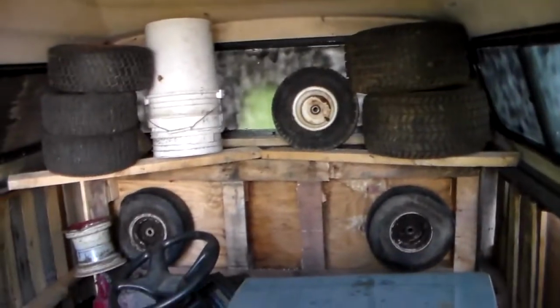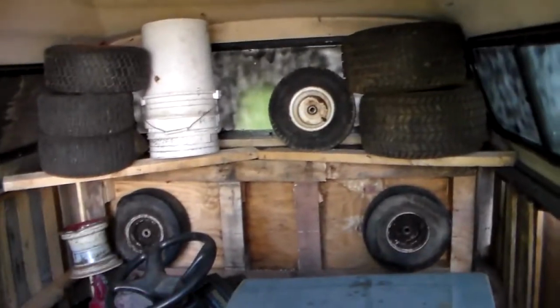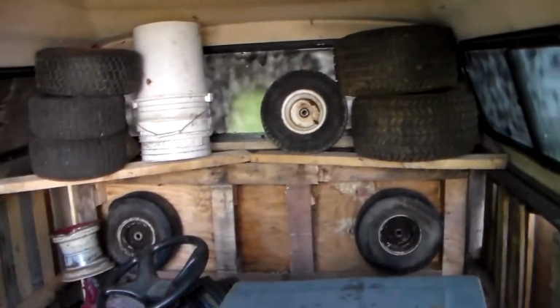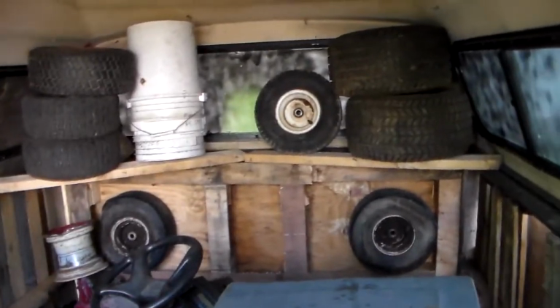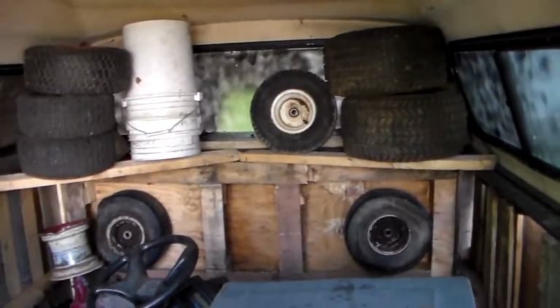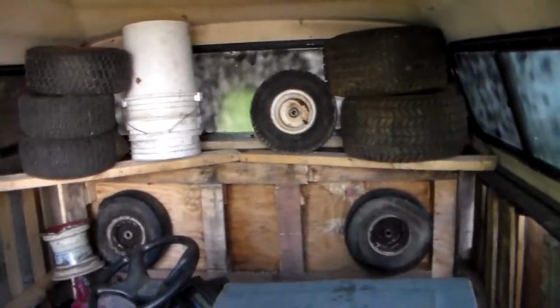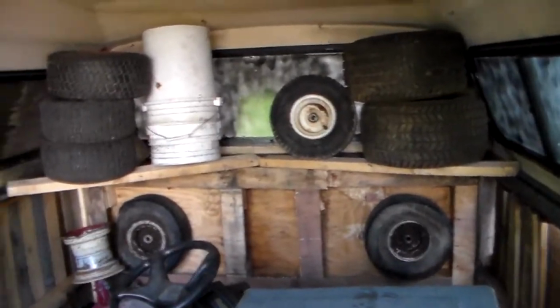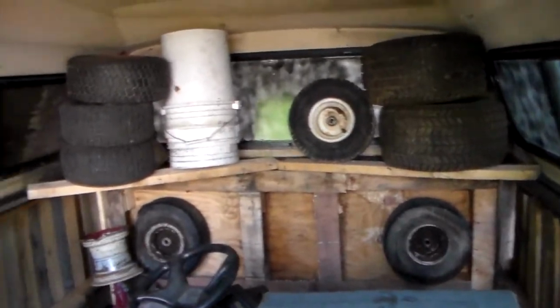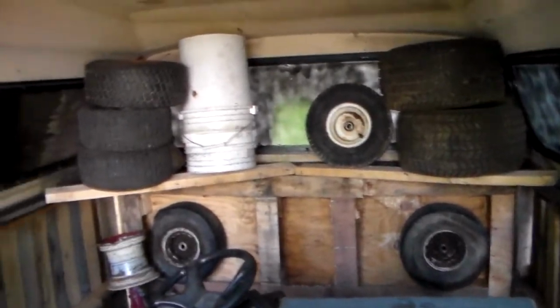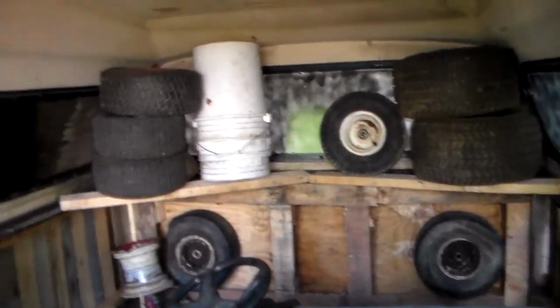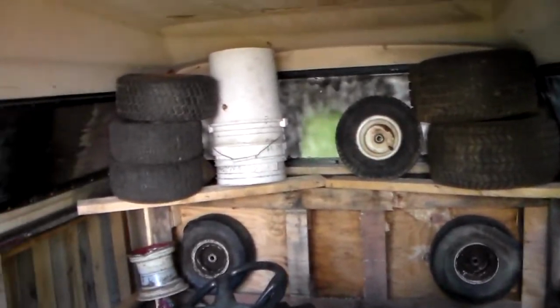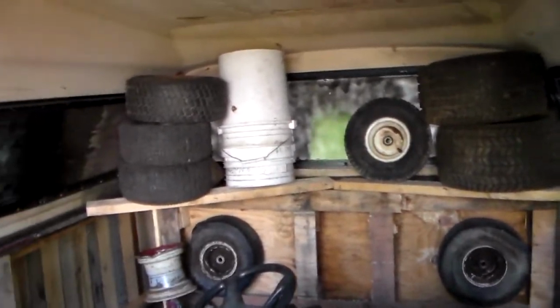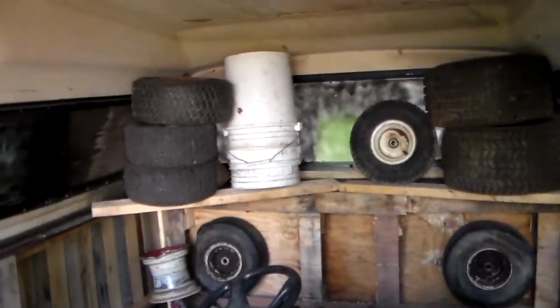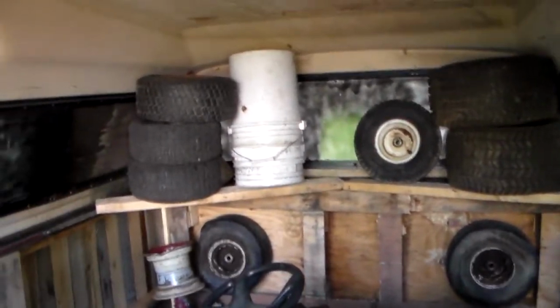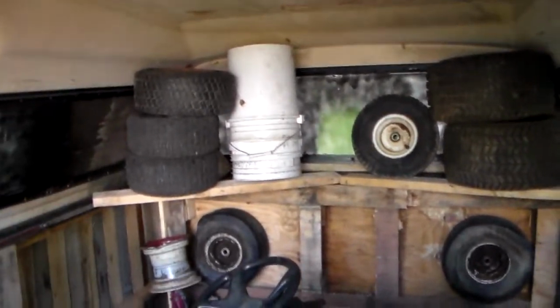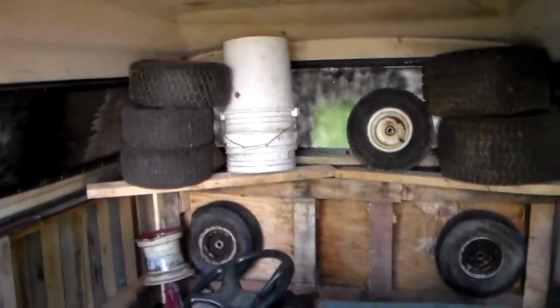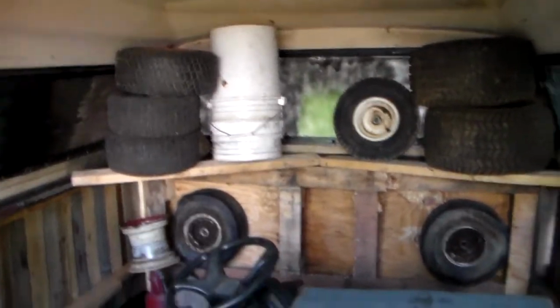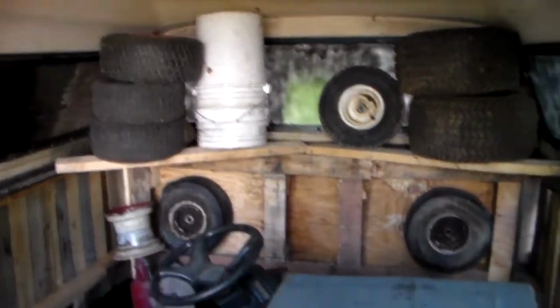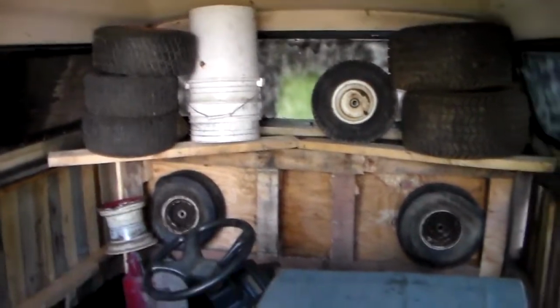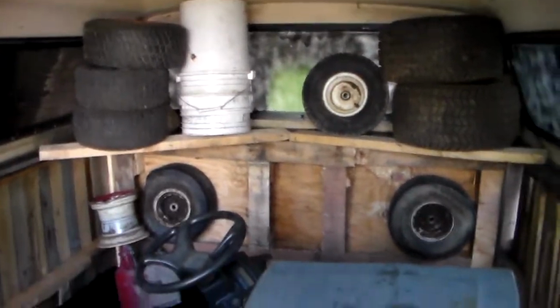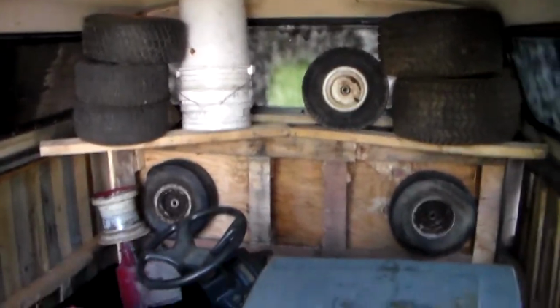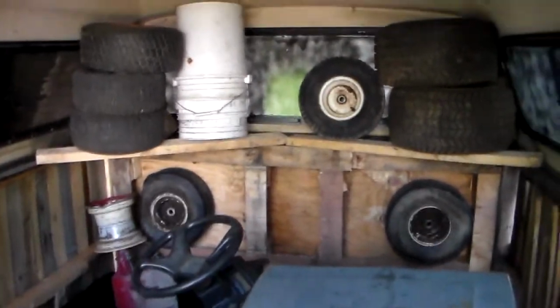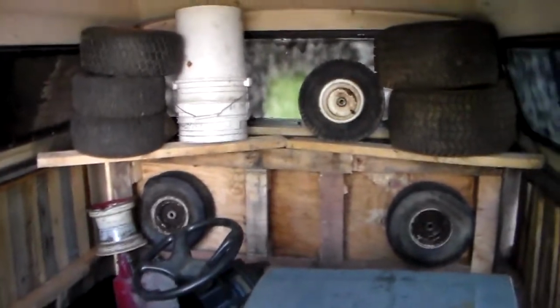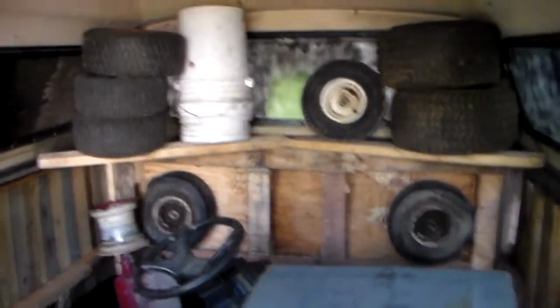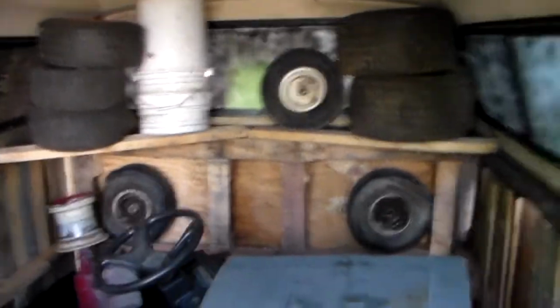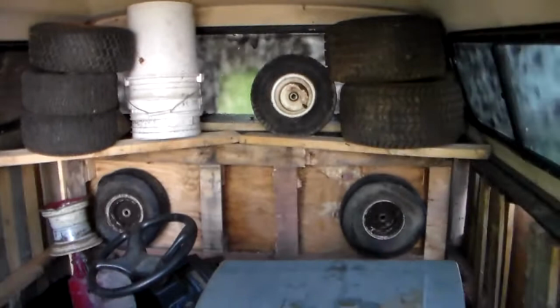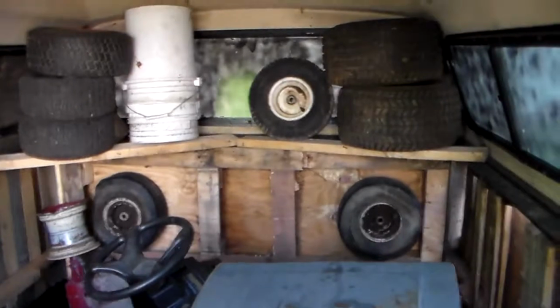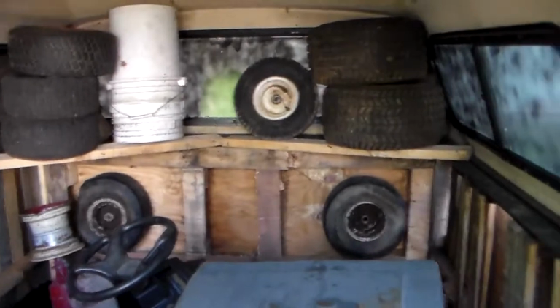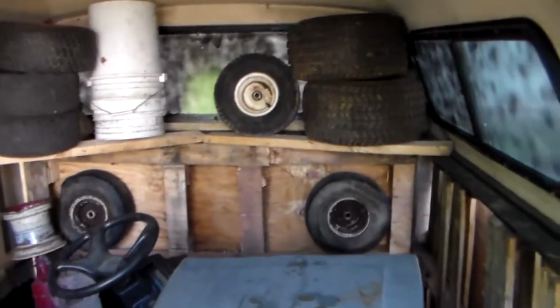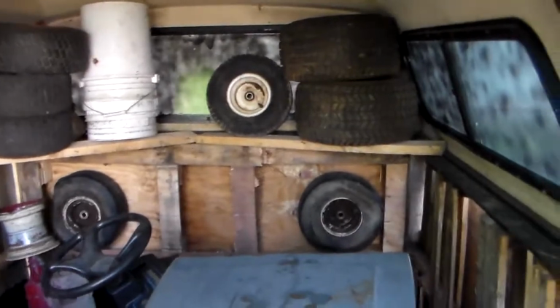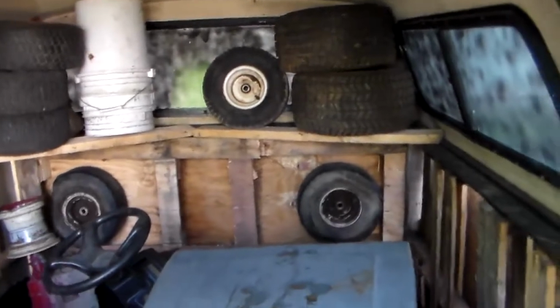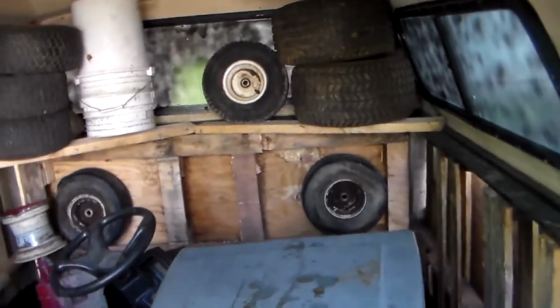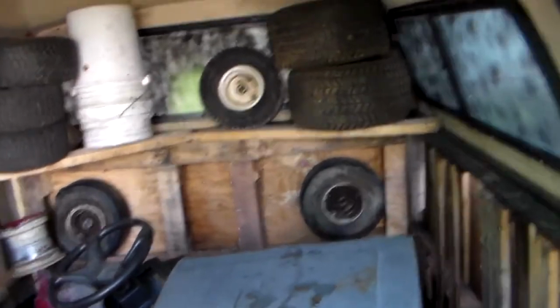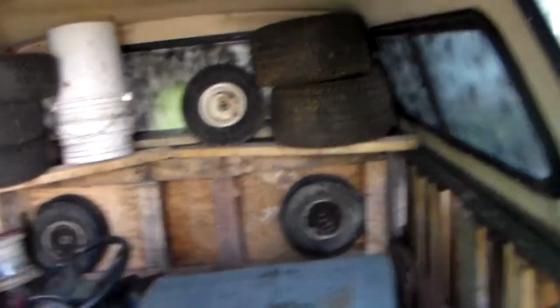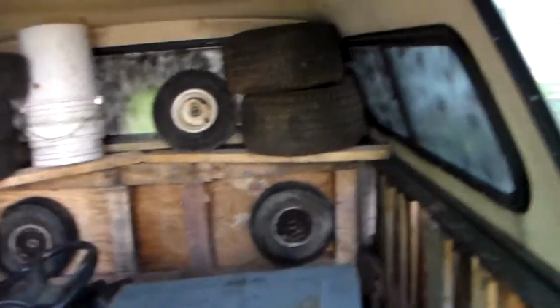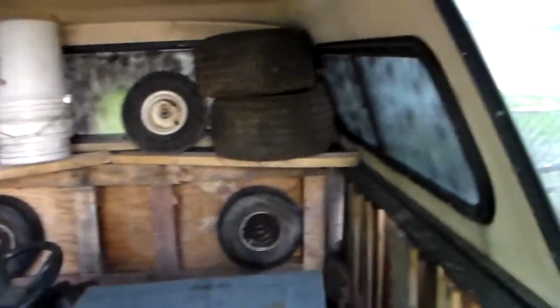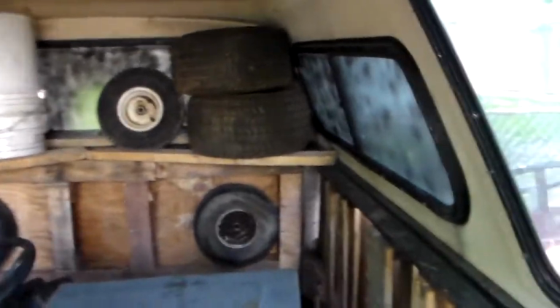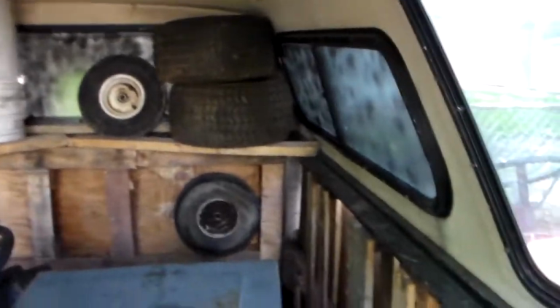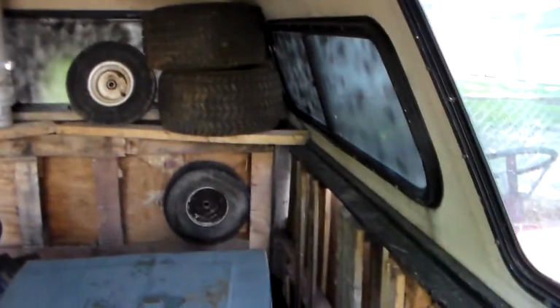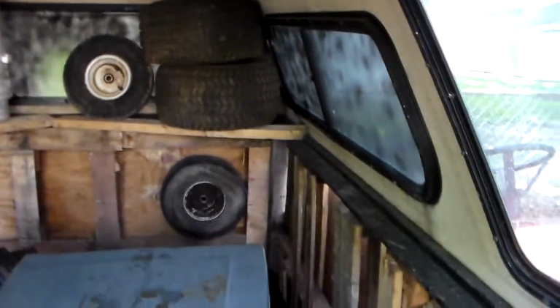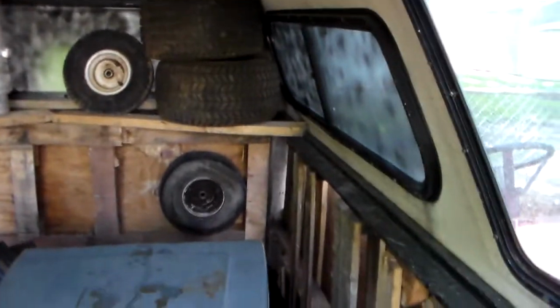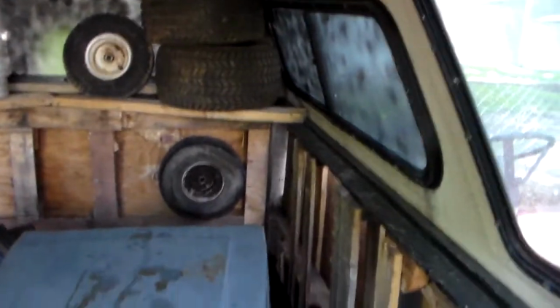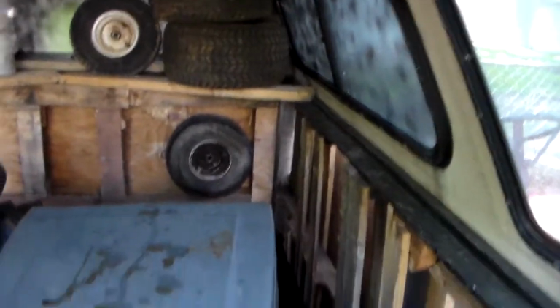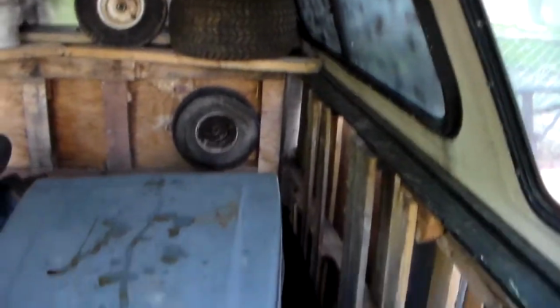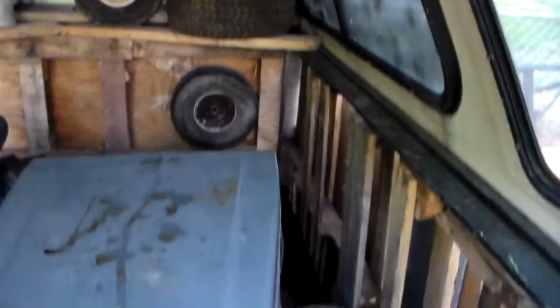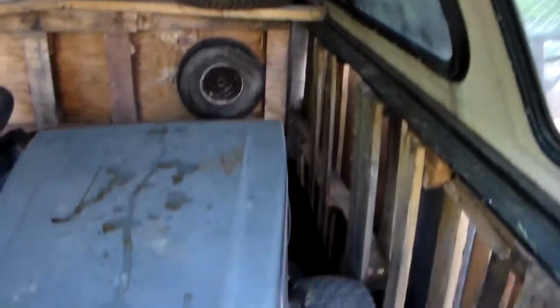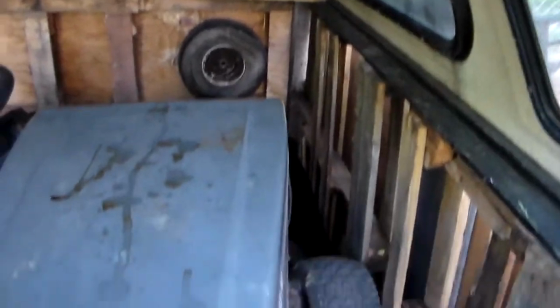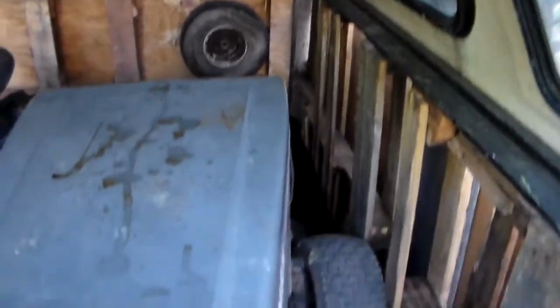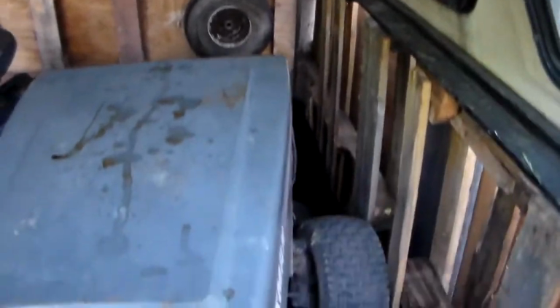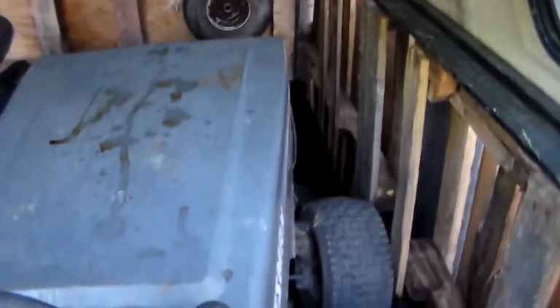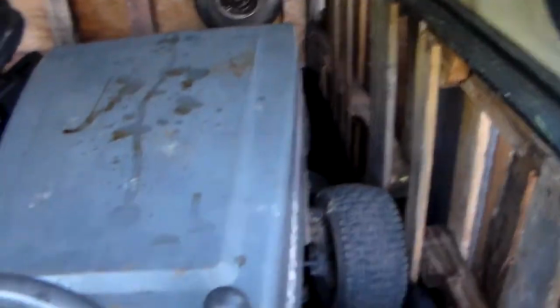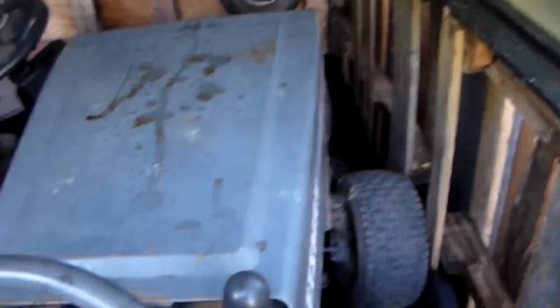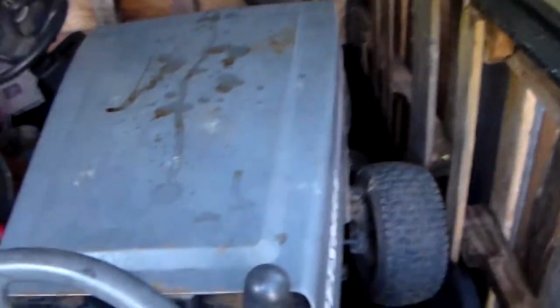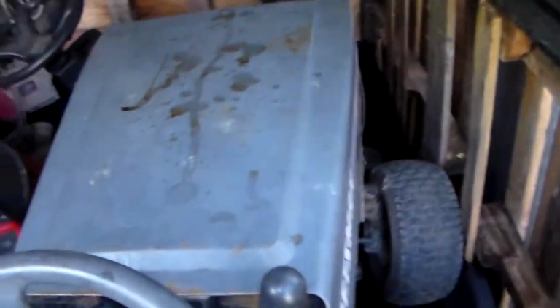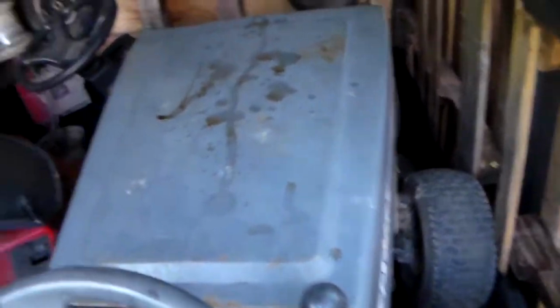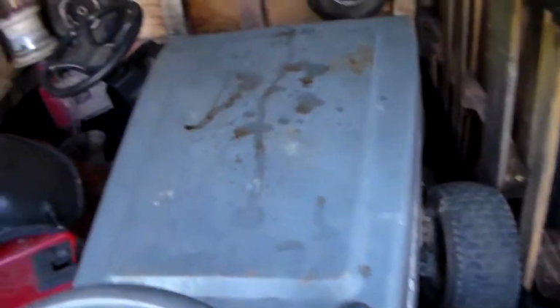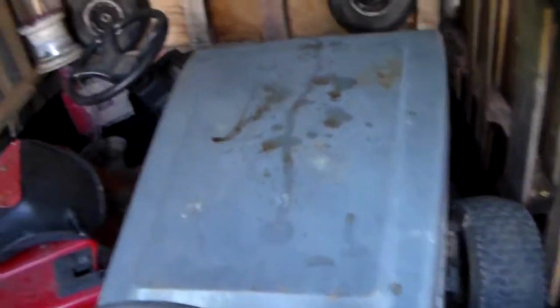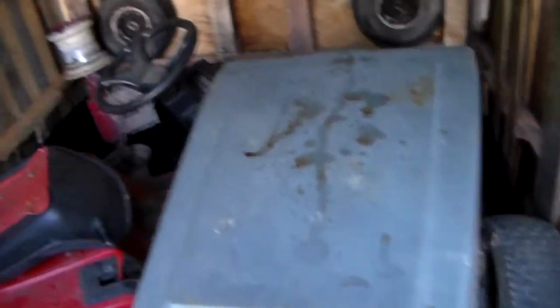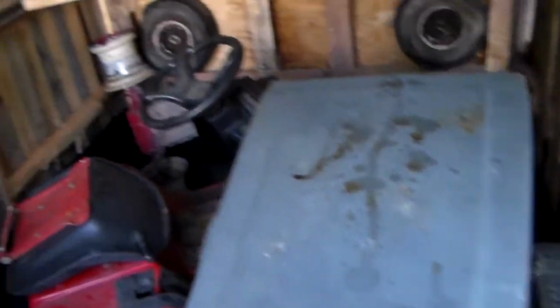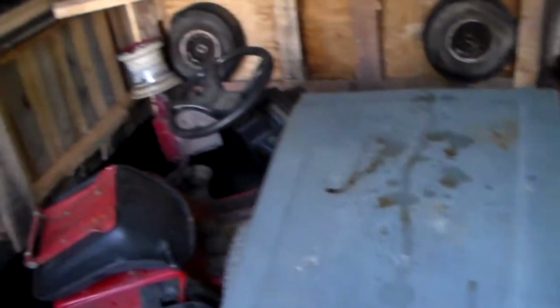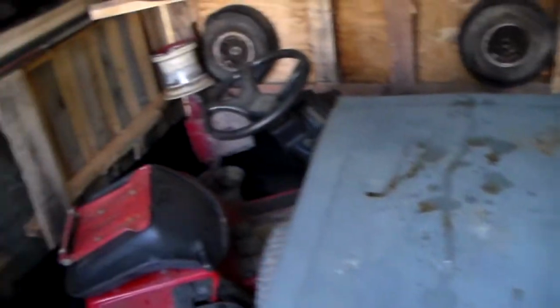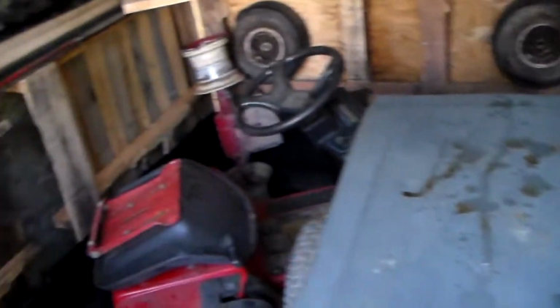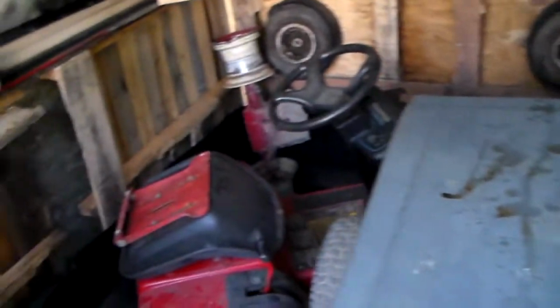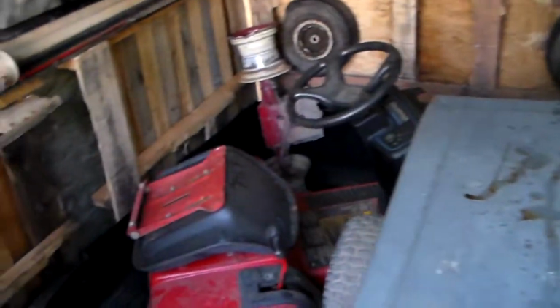A couple of boards there for a couple of quick shelves. This thing is nowhere near being done, but it works for now.